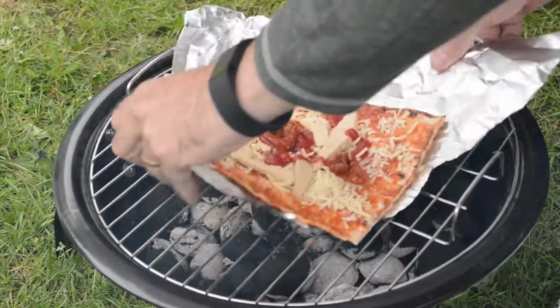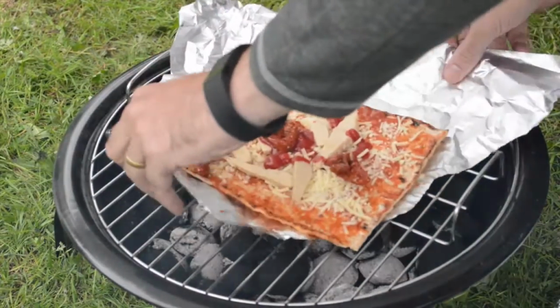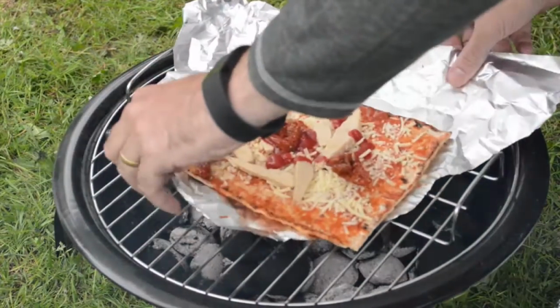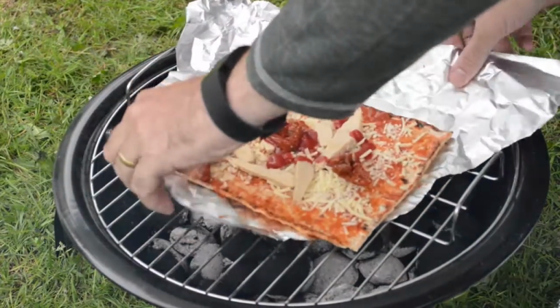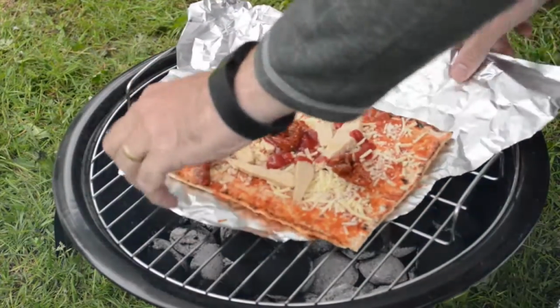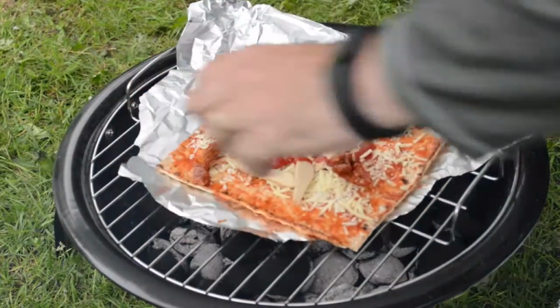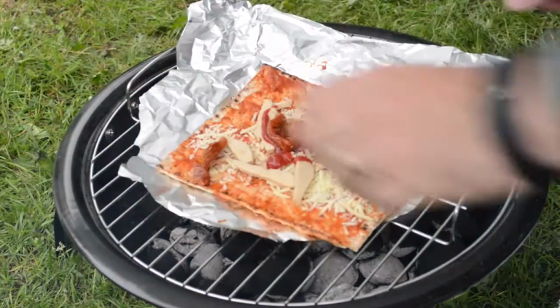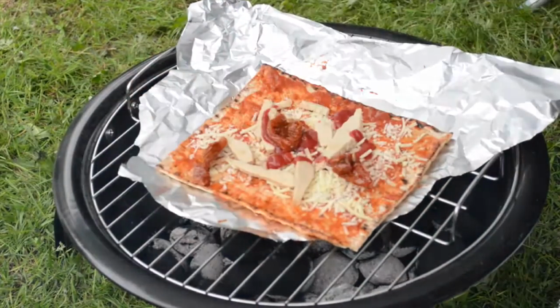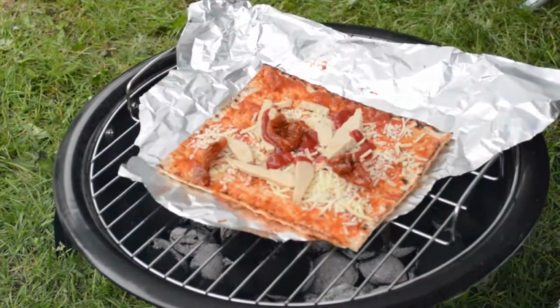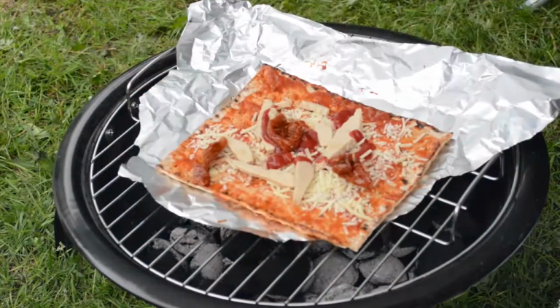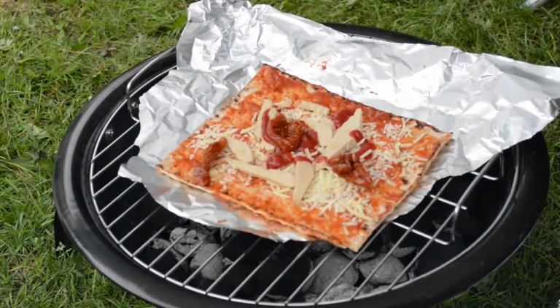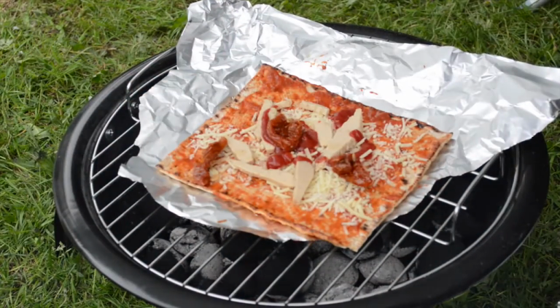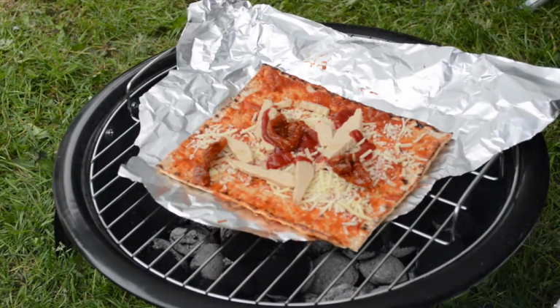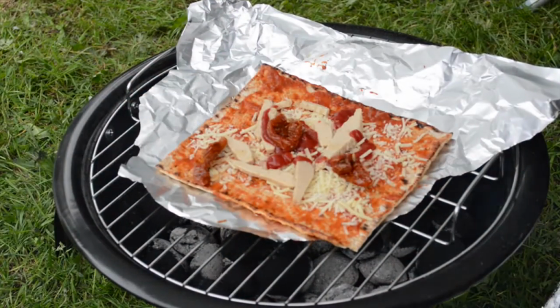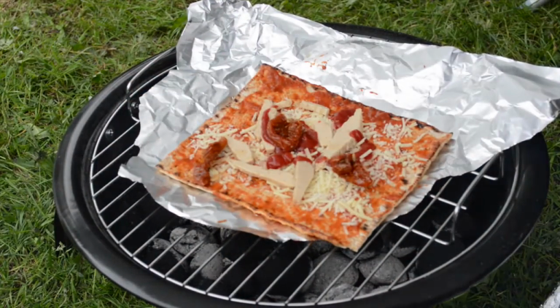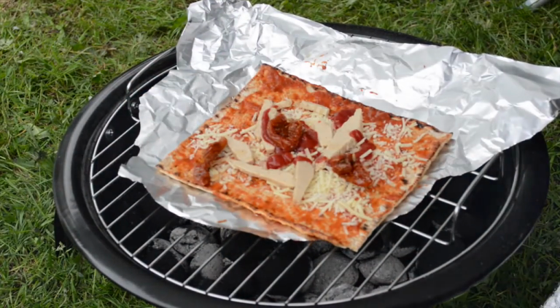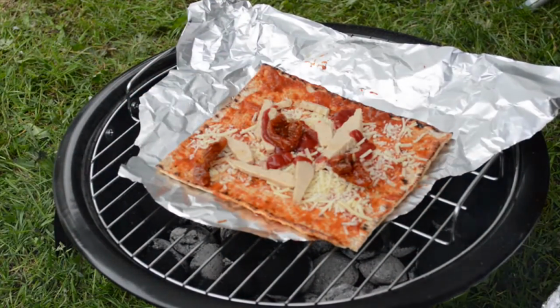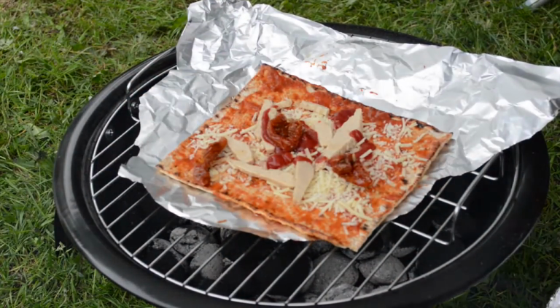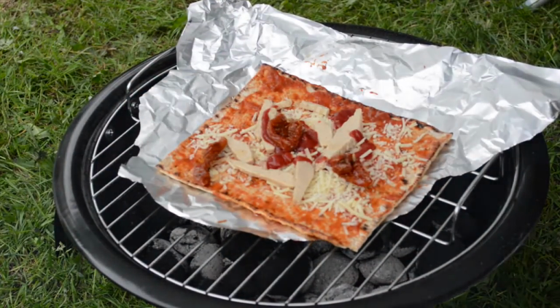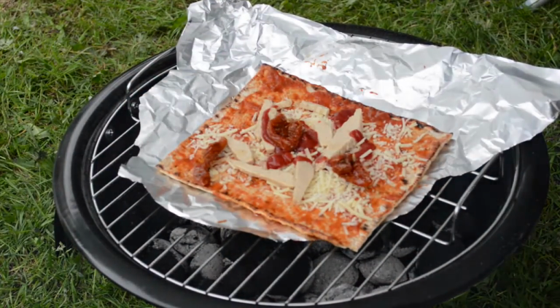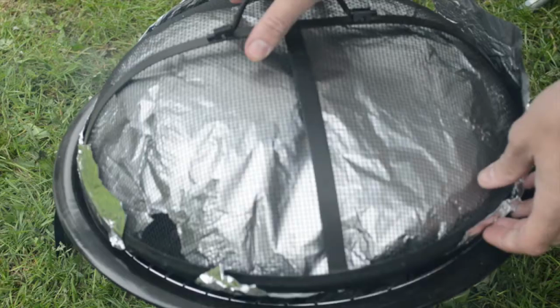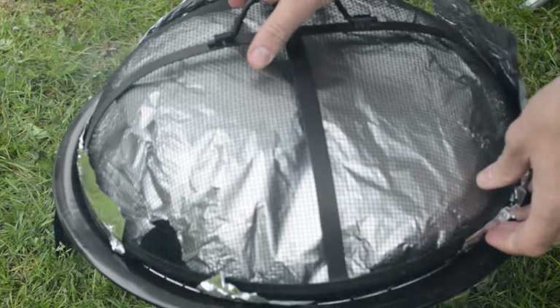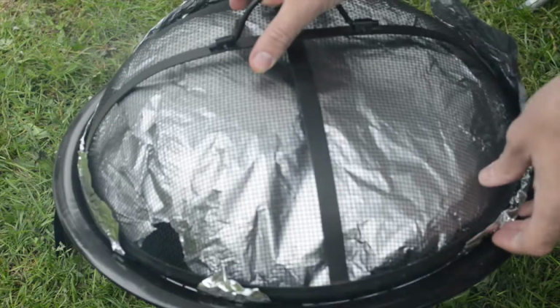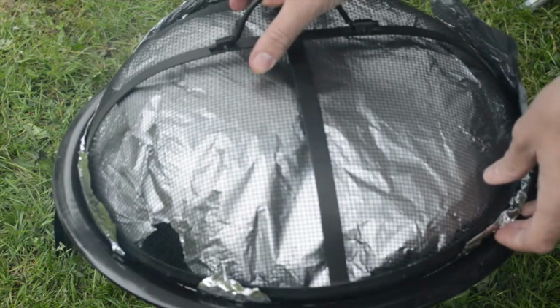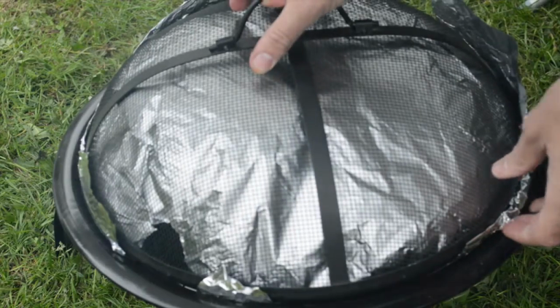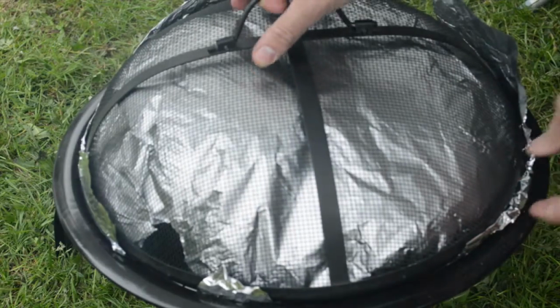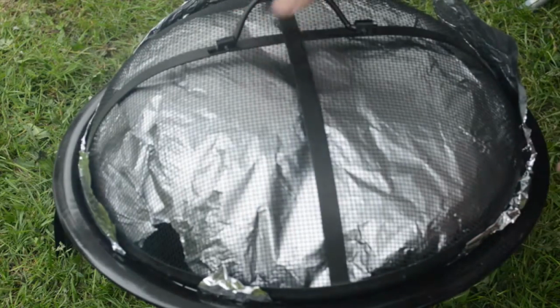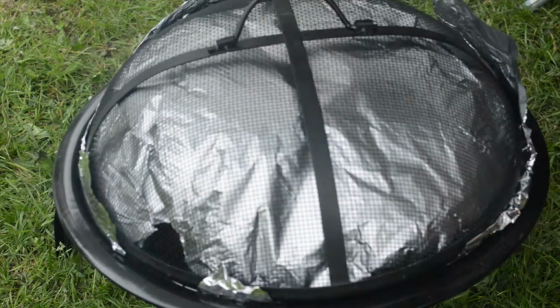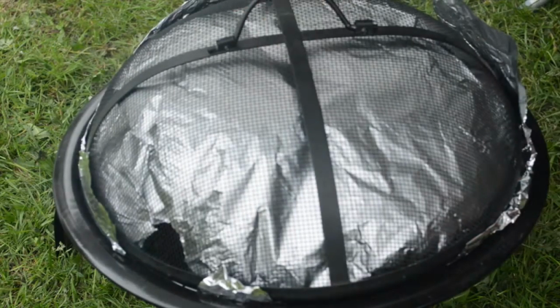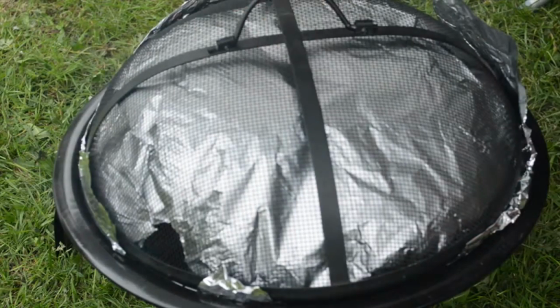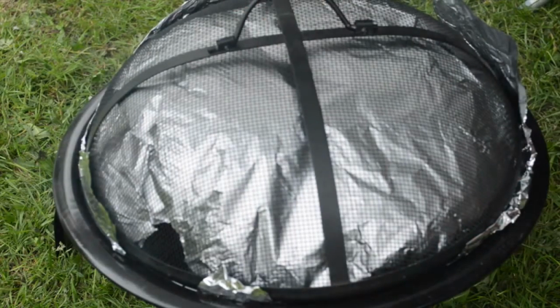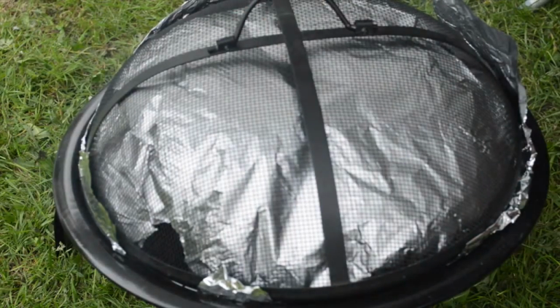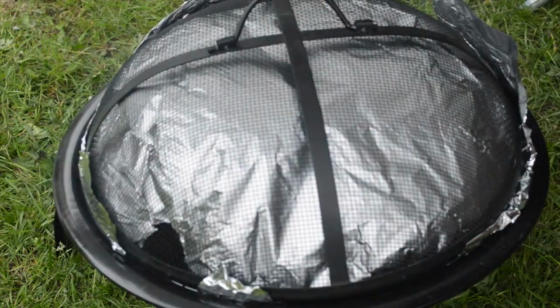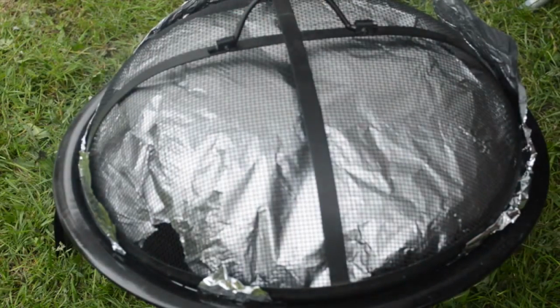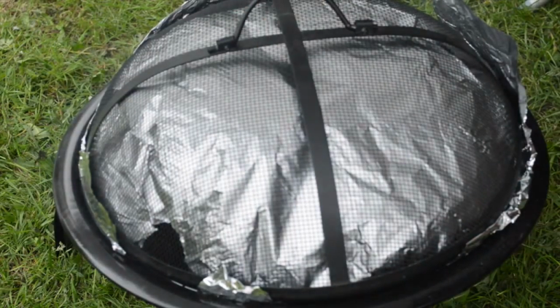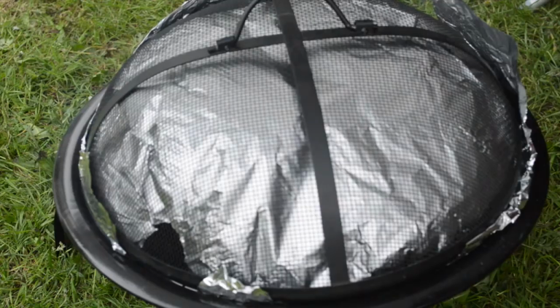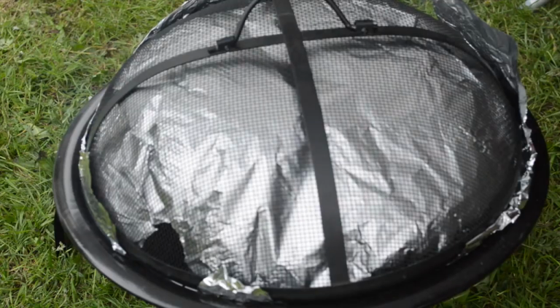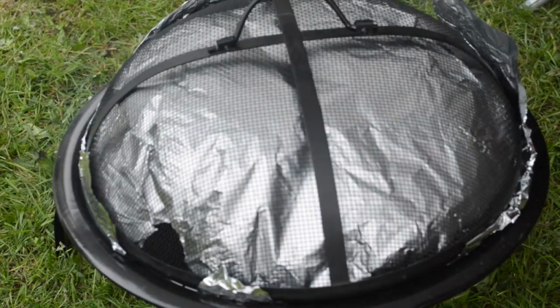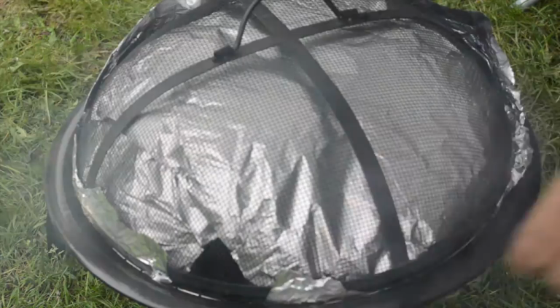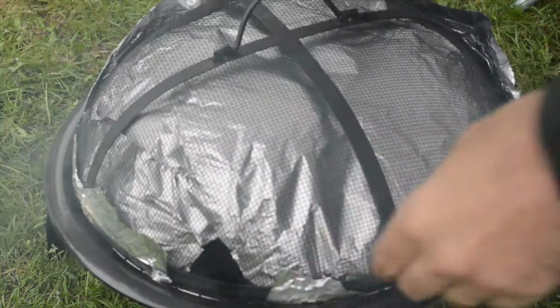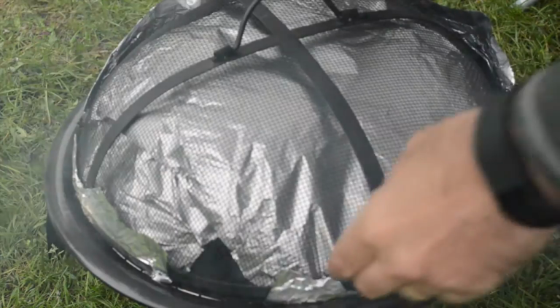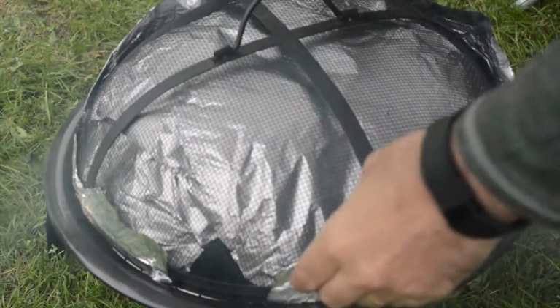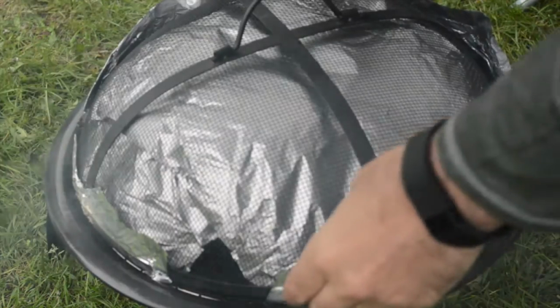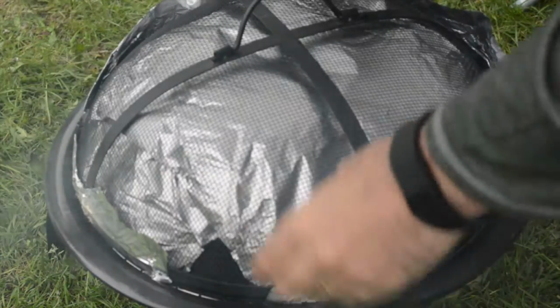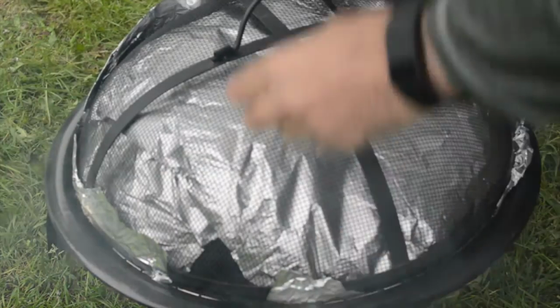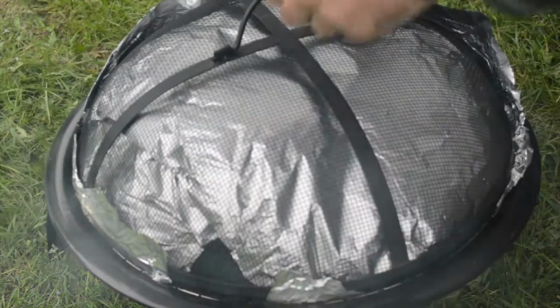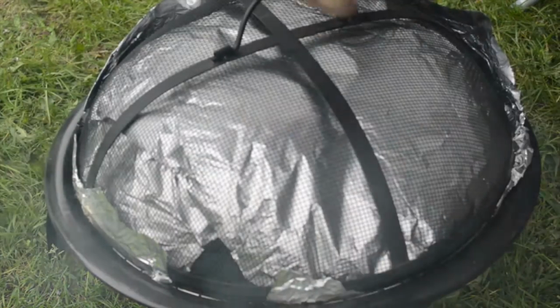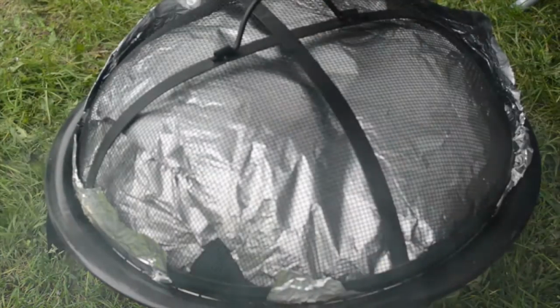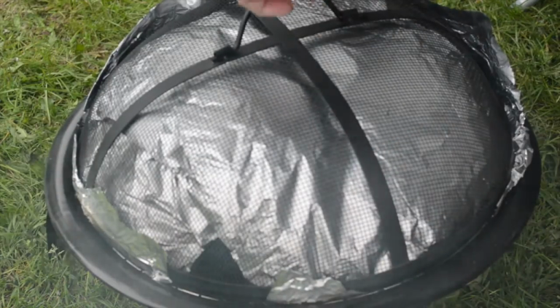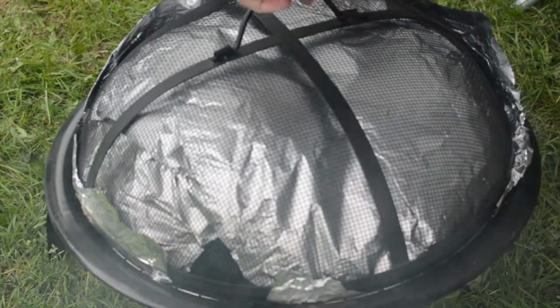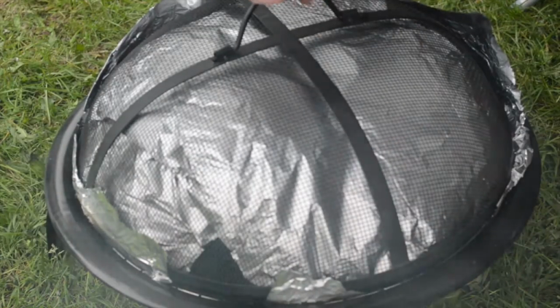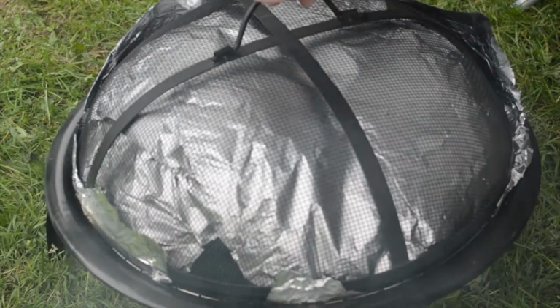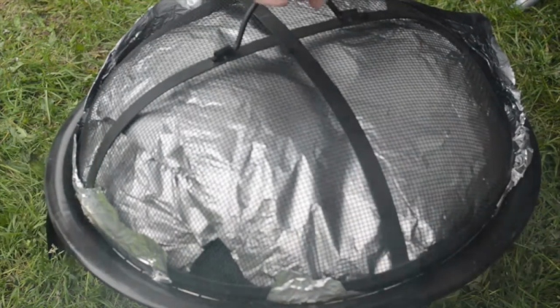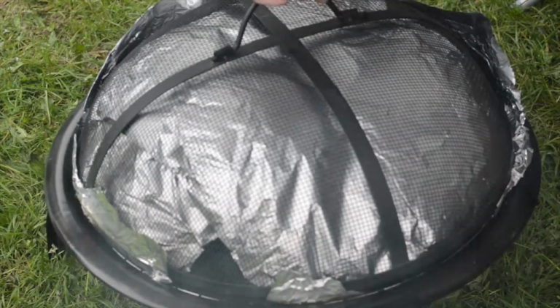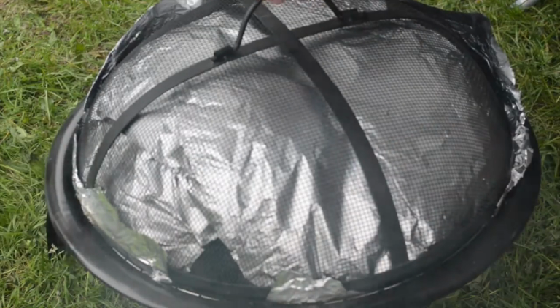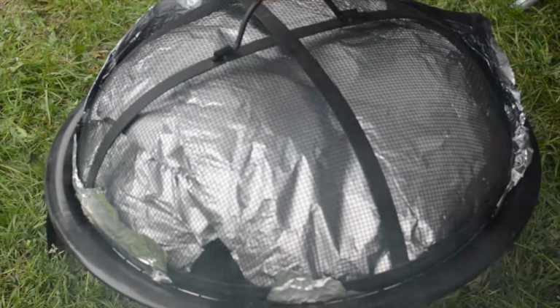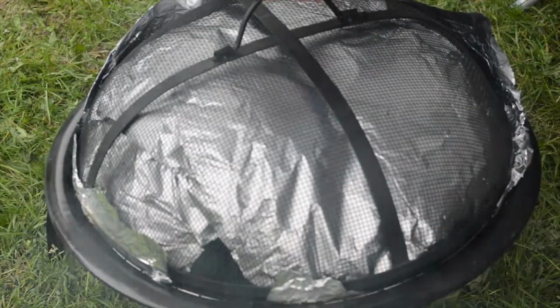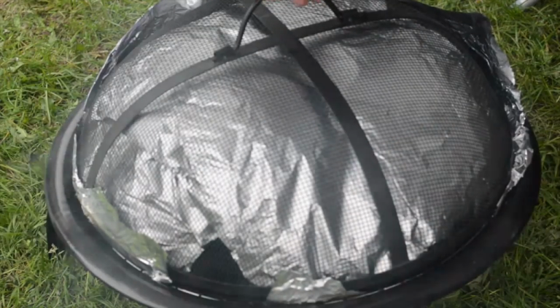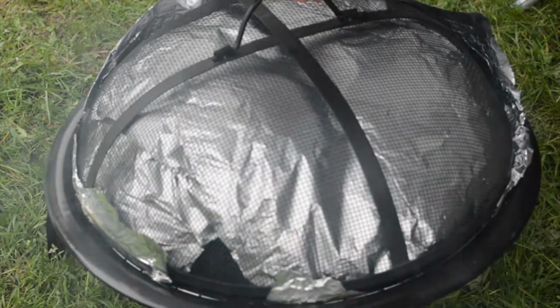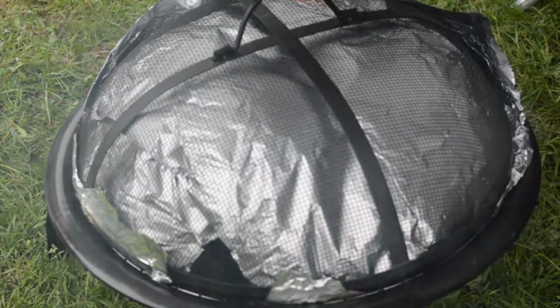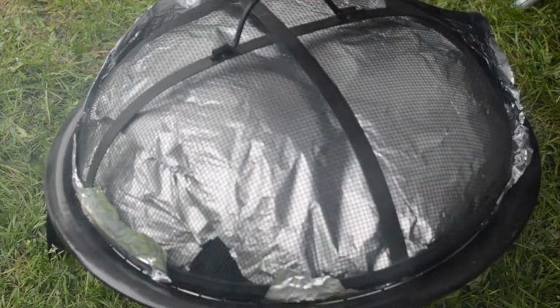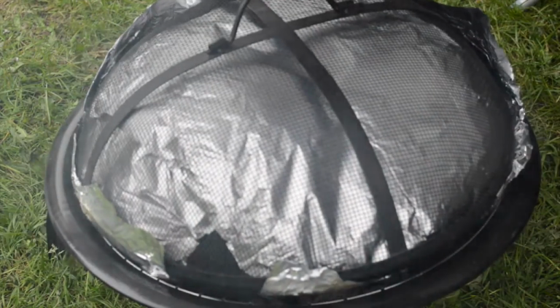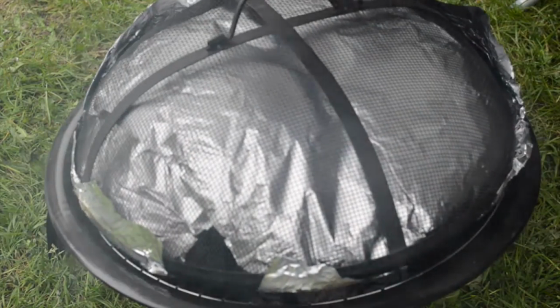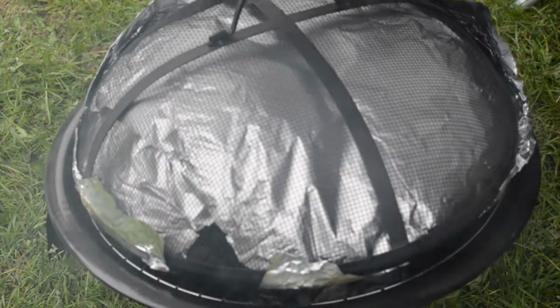Simply place your pizza on some foil, shiny side down, put the lid on — hey presto, your homemade pizza is done!